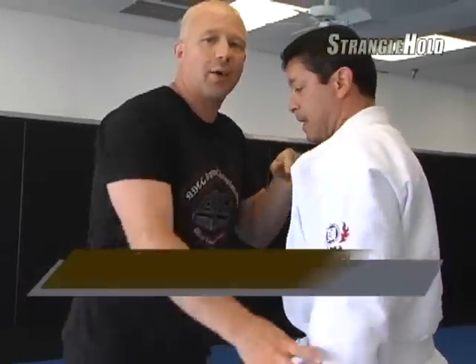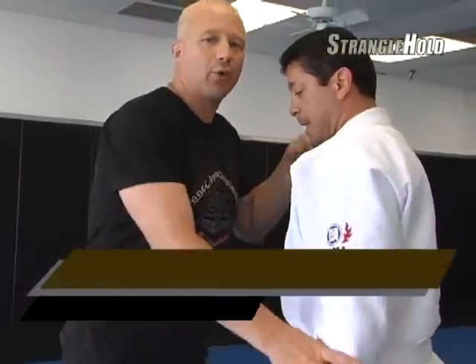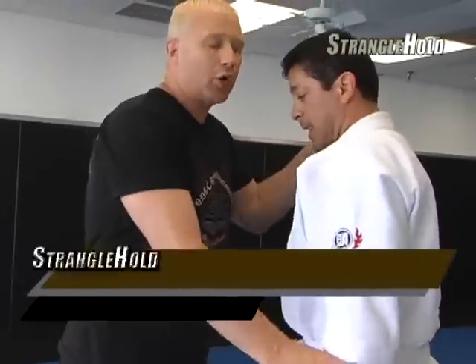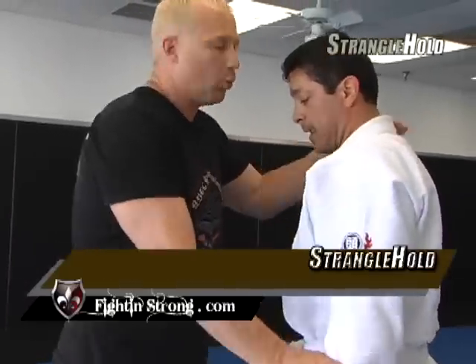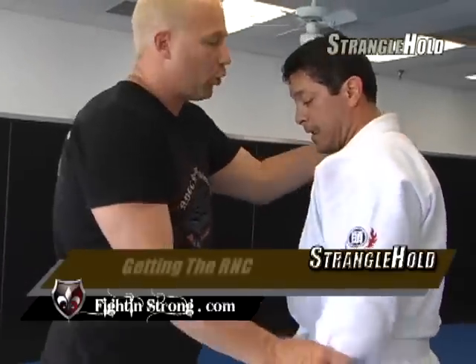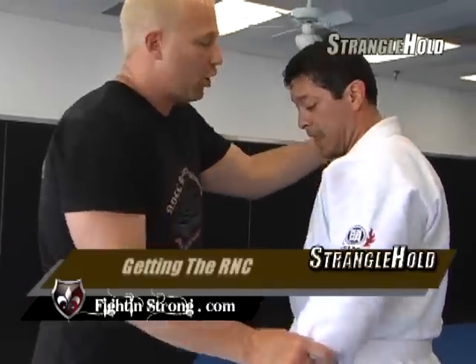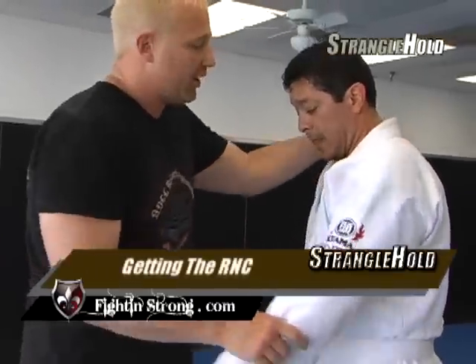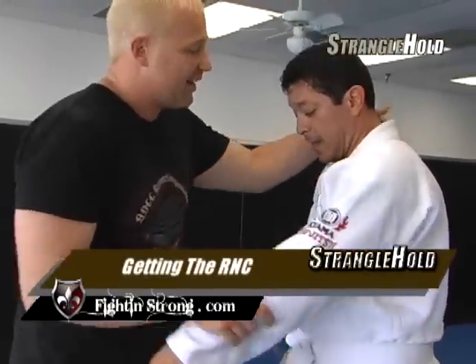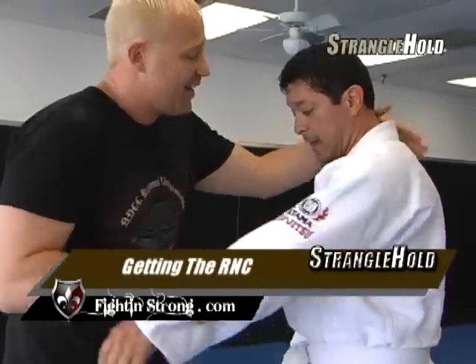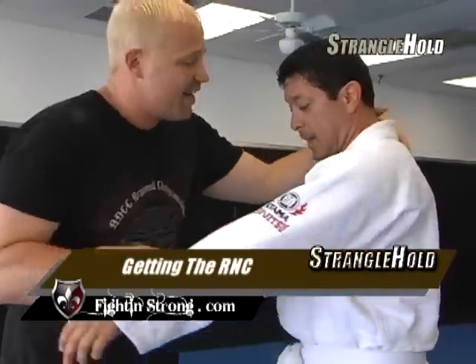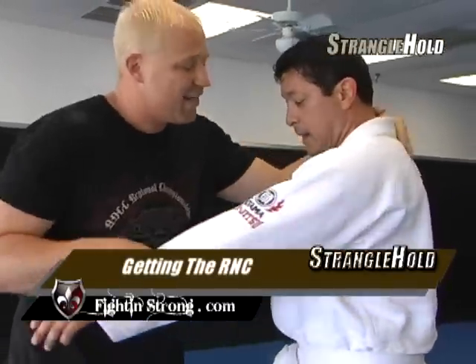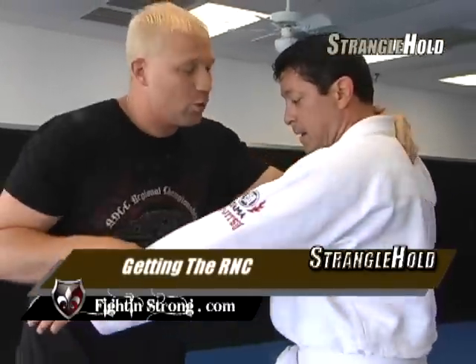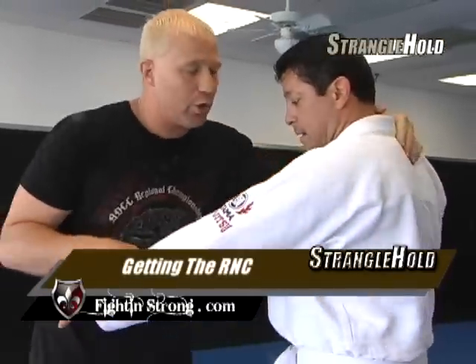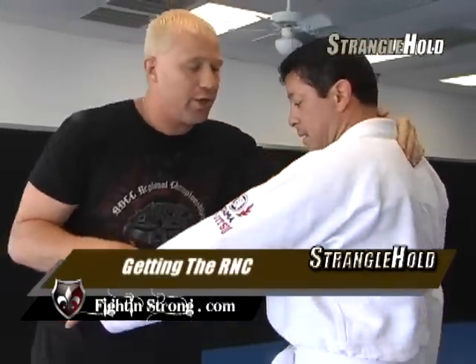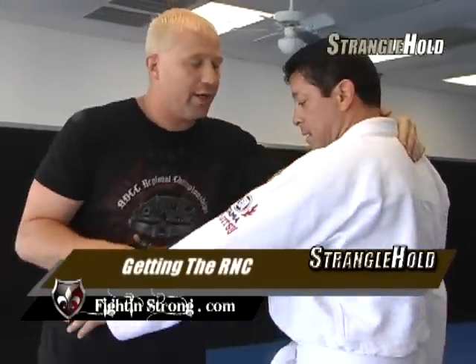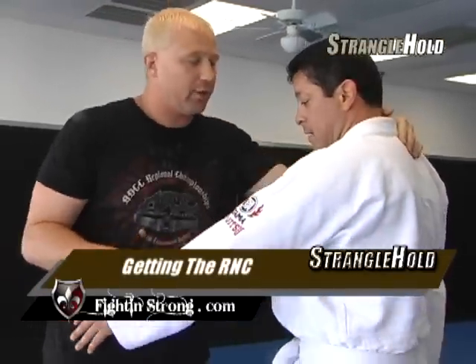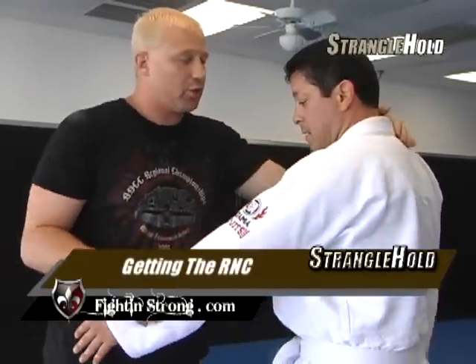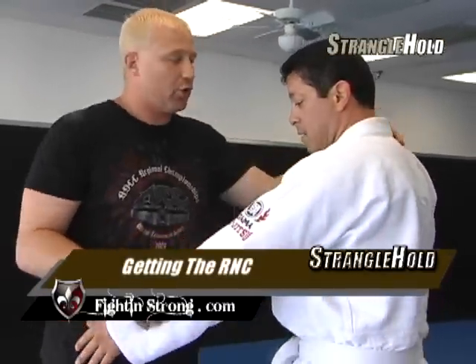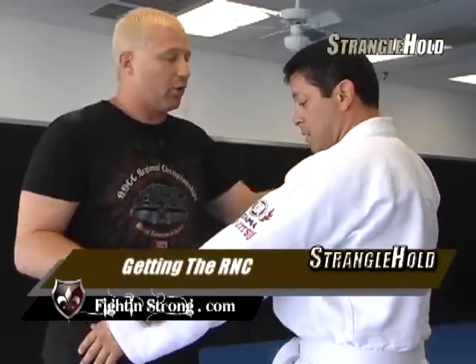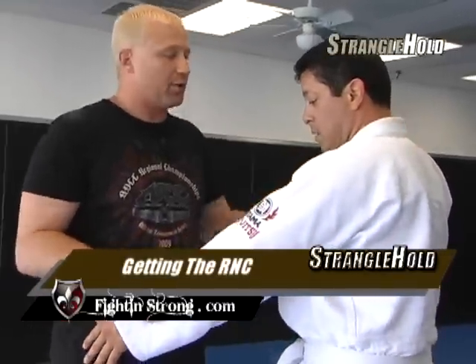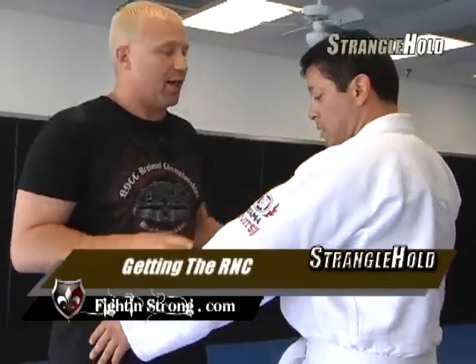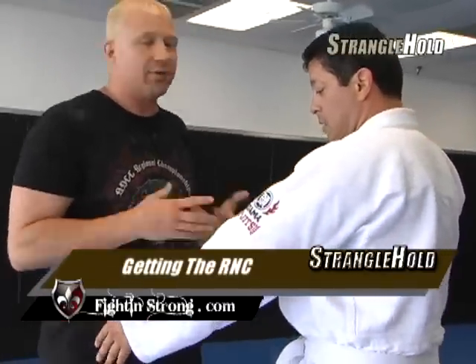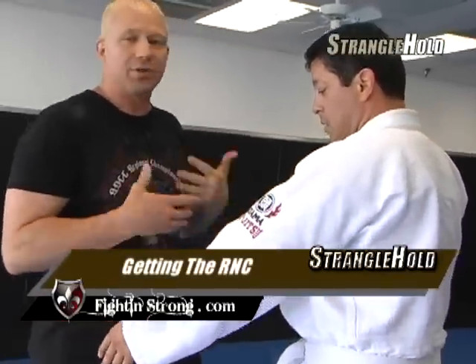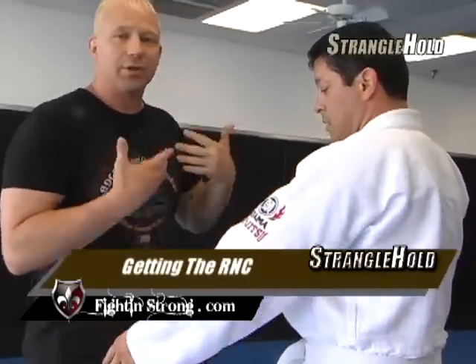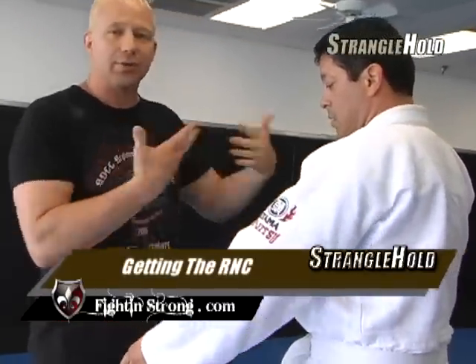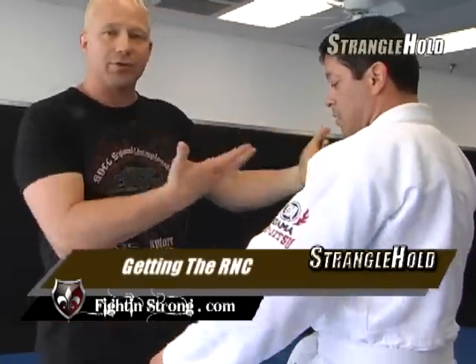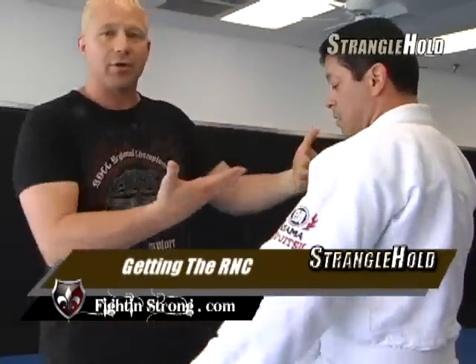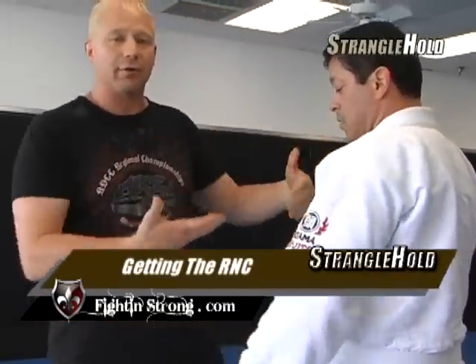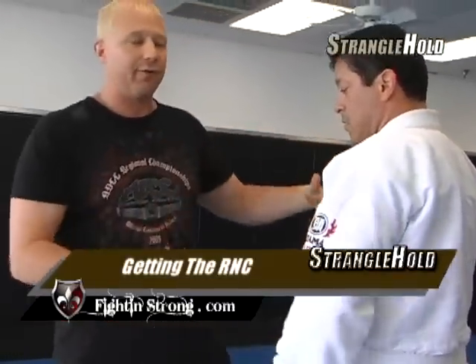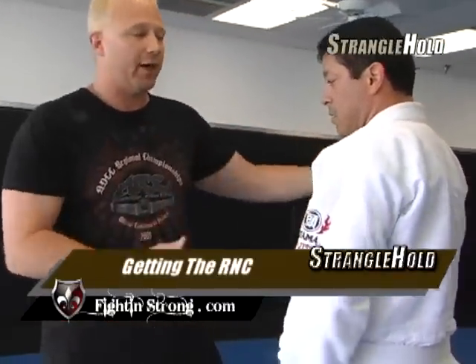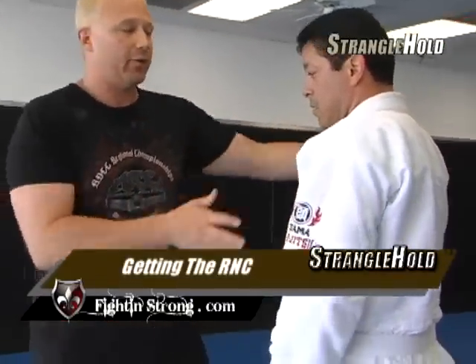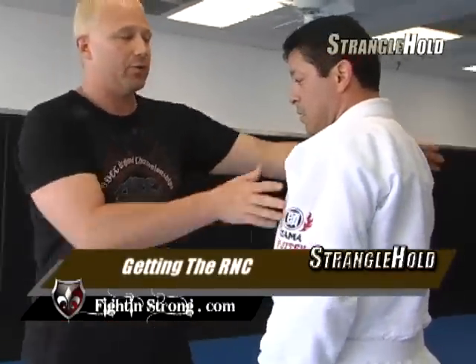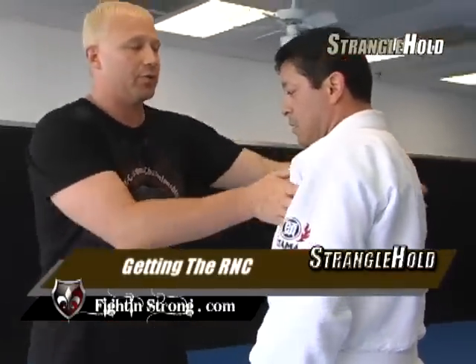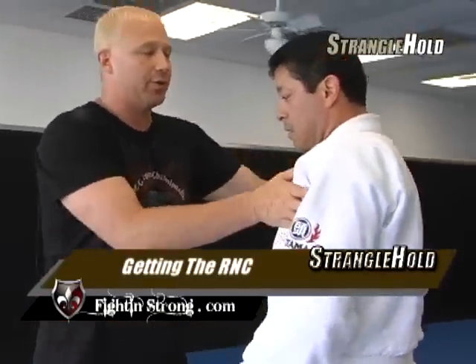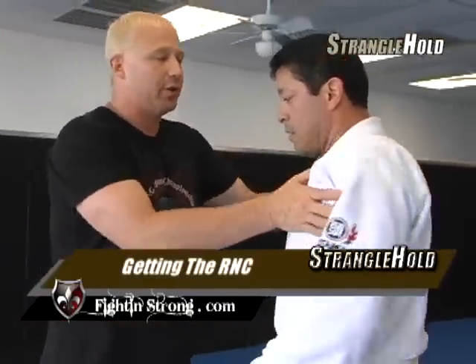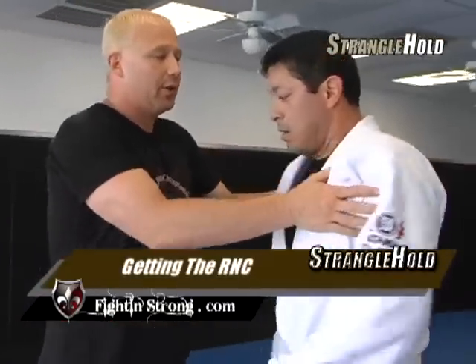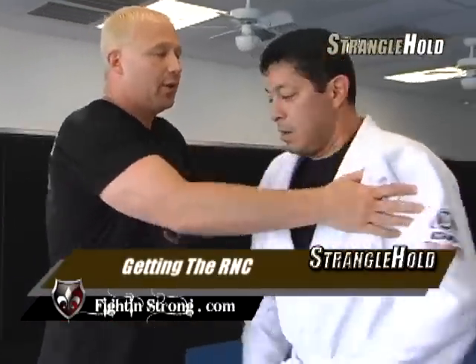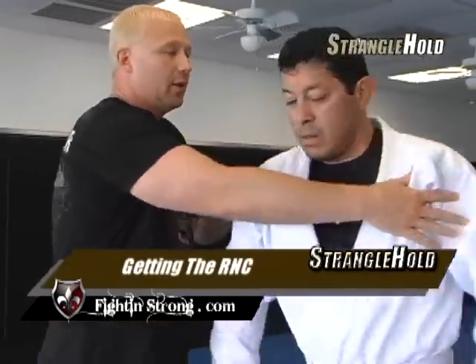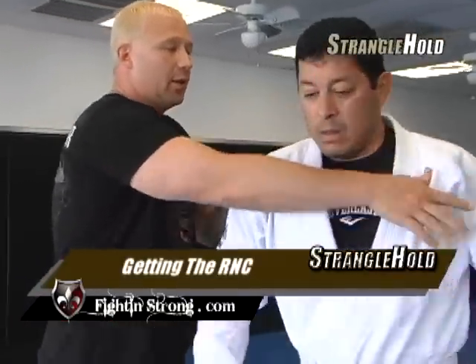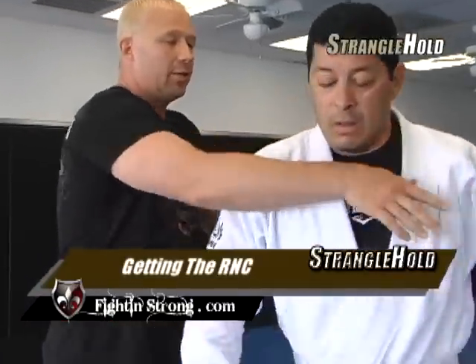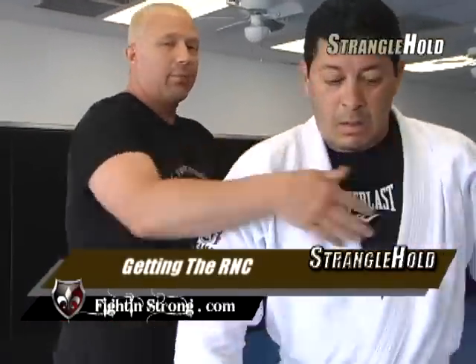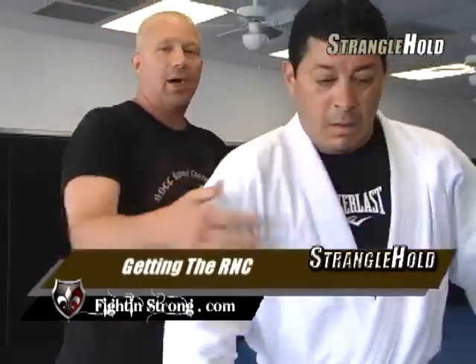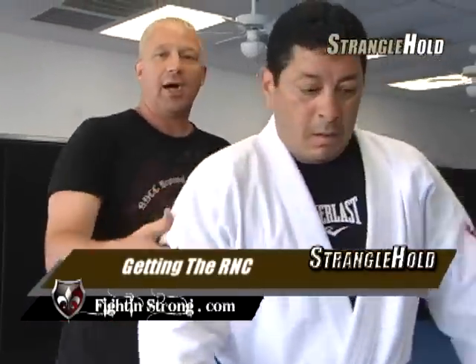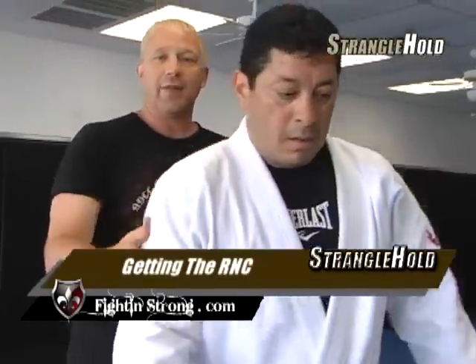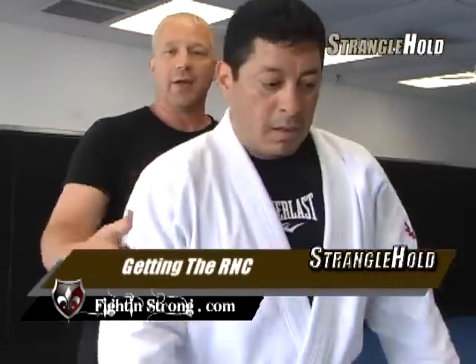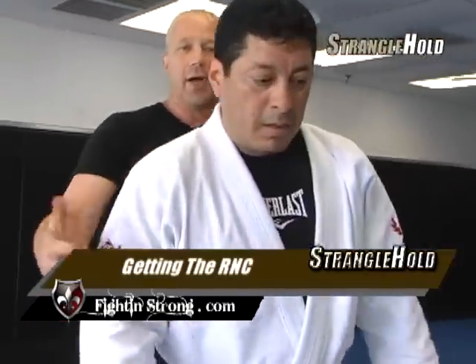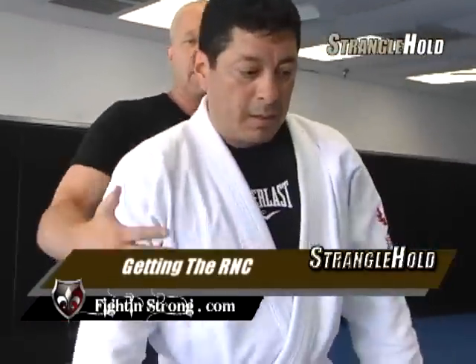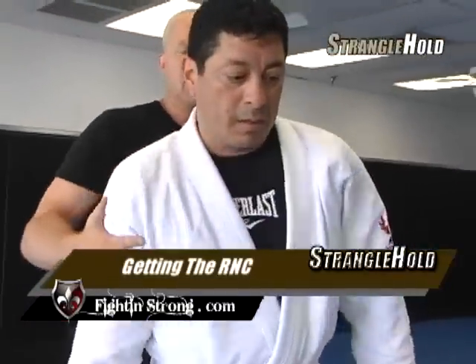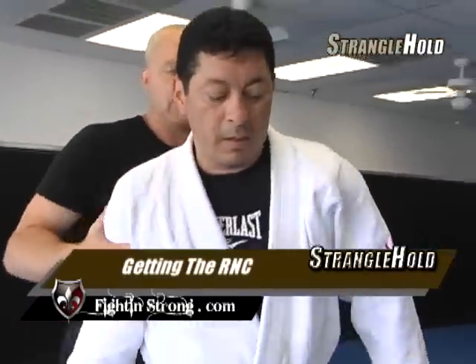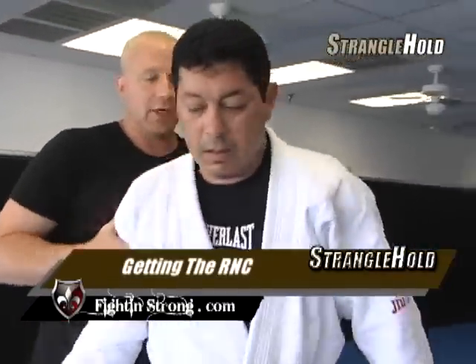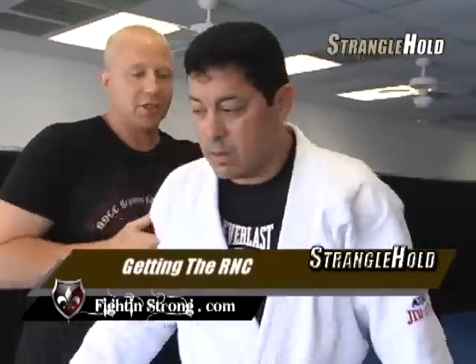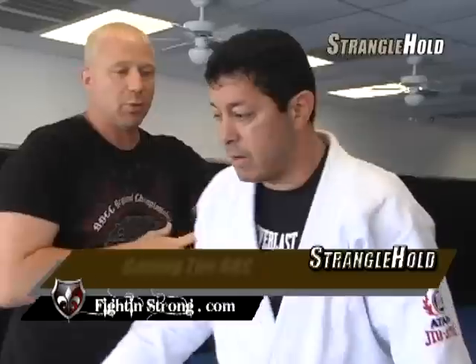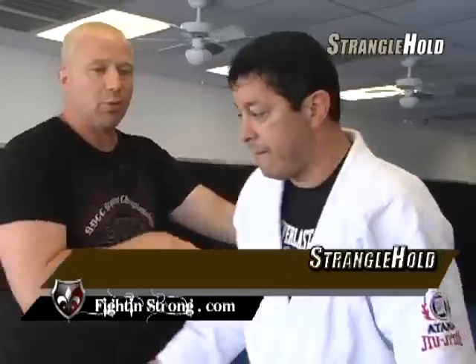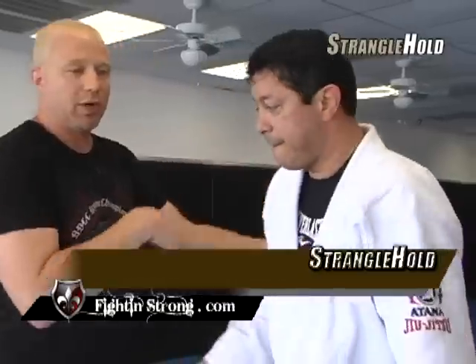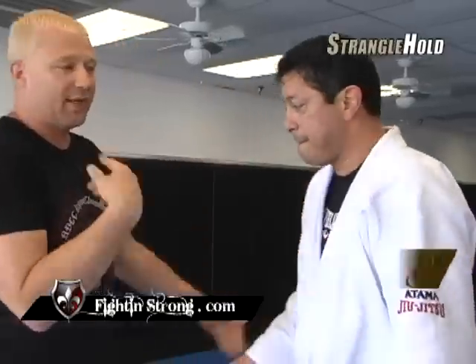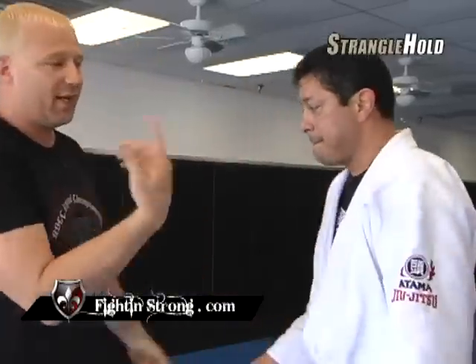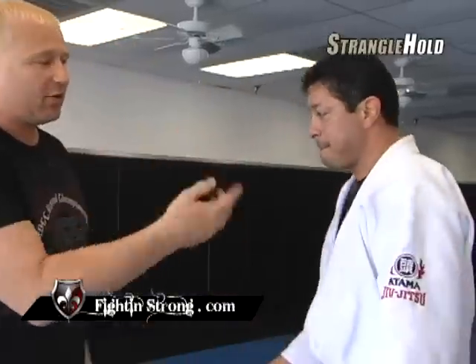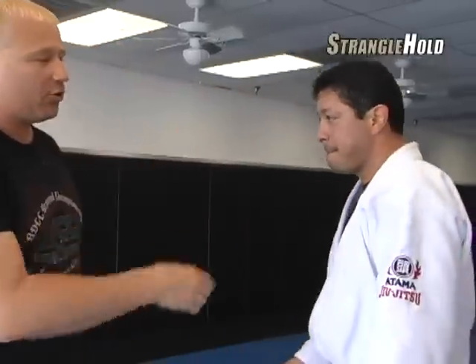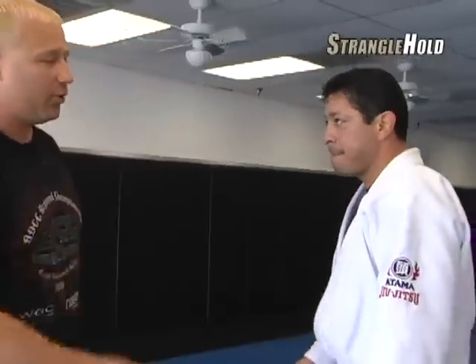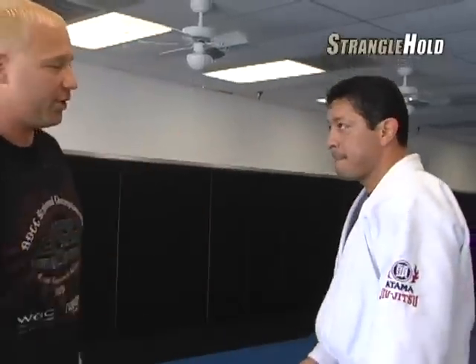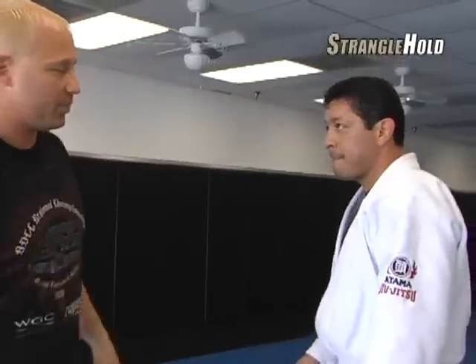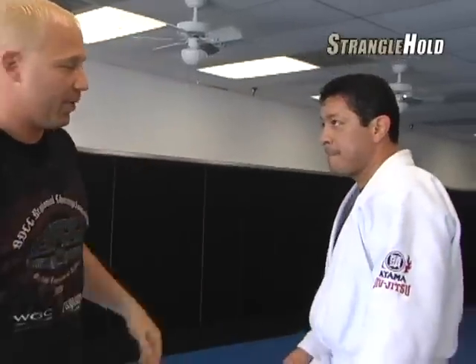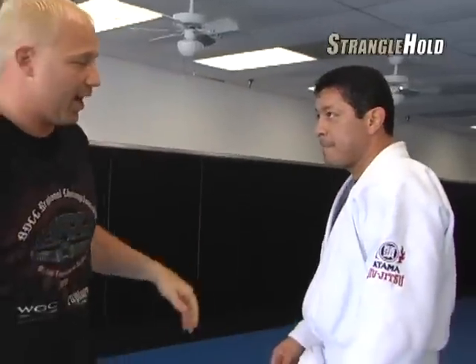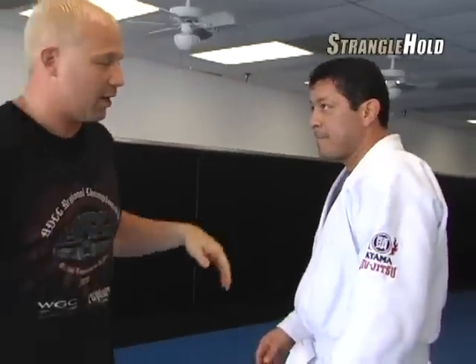Now we're going to work on getting the rear naked shoulder. Obviously you don't start a fight just standing behind the guy, so we want to get to his back.